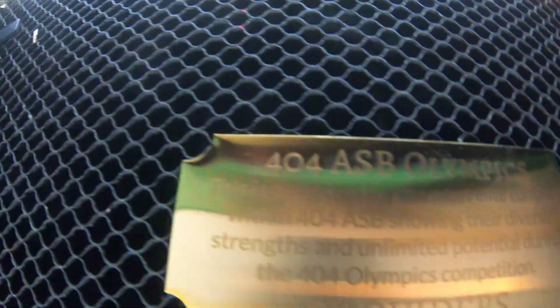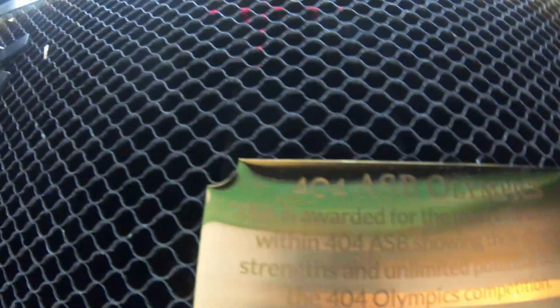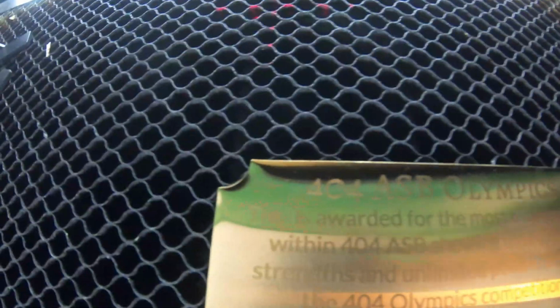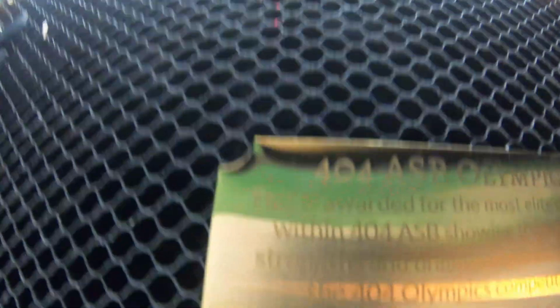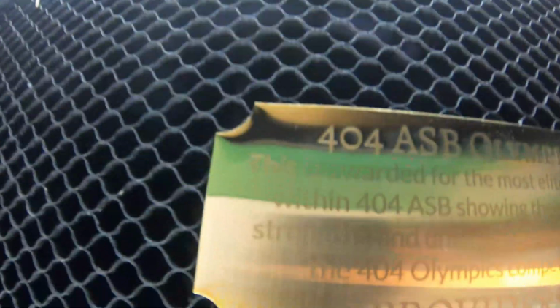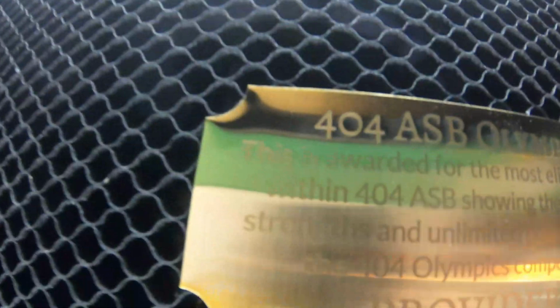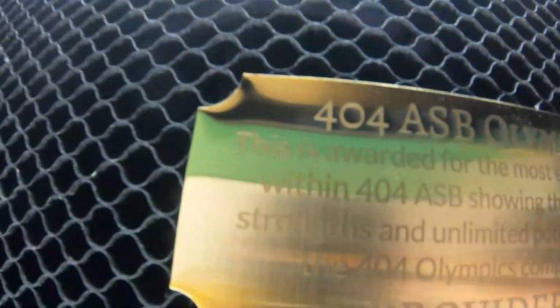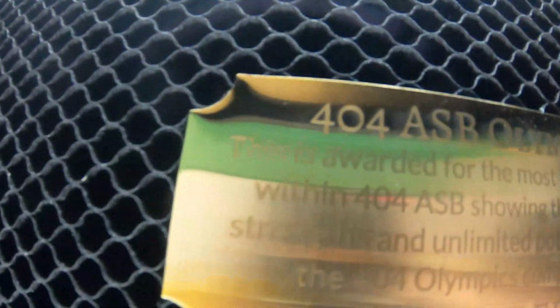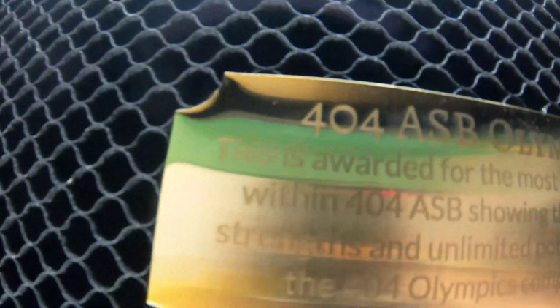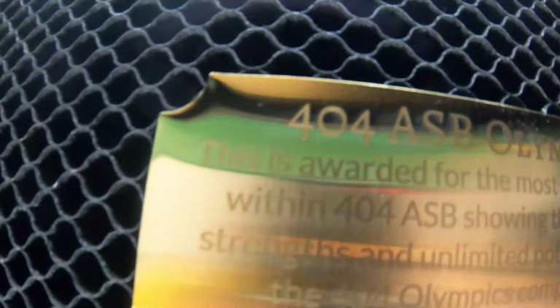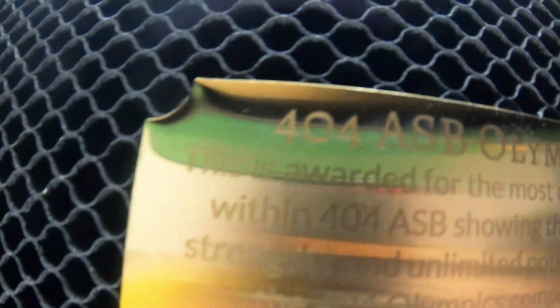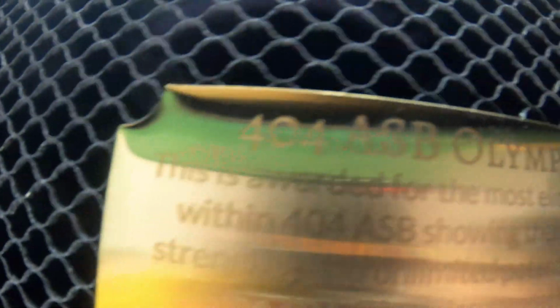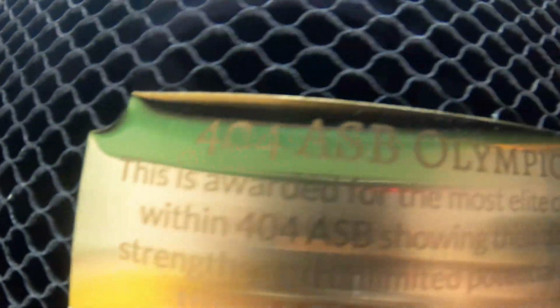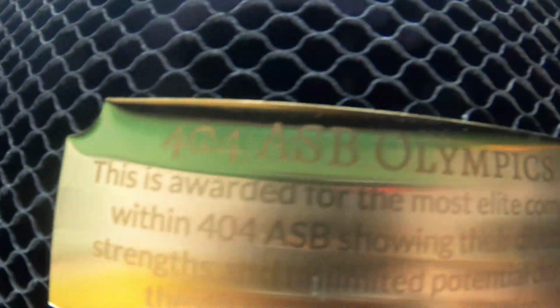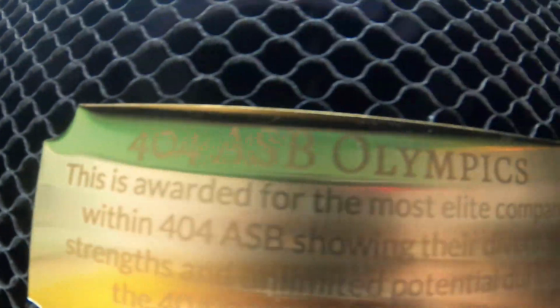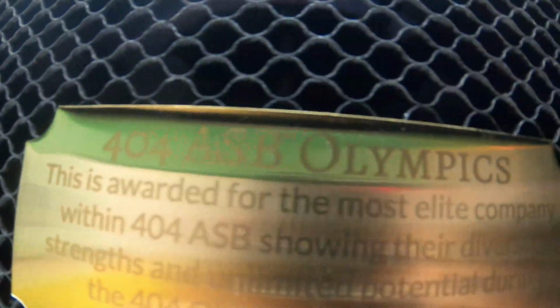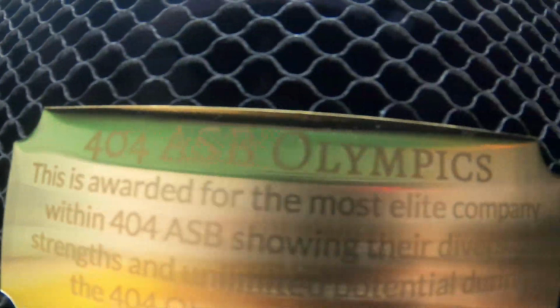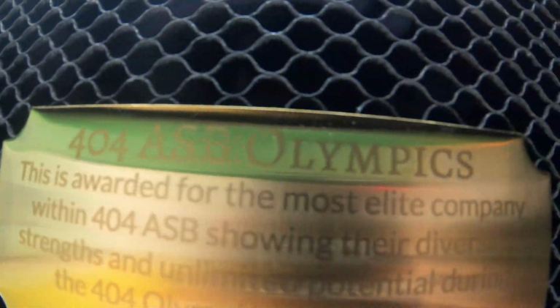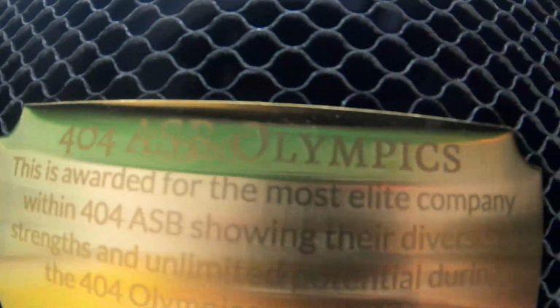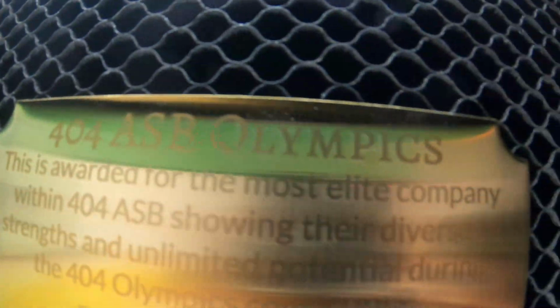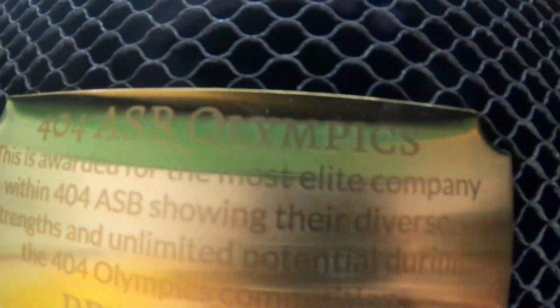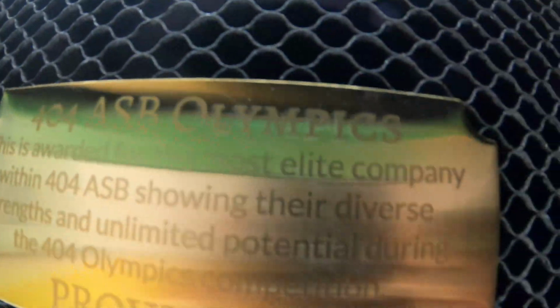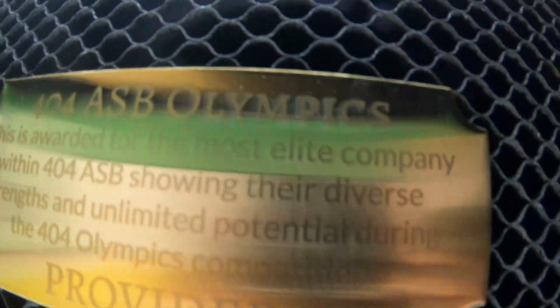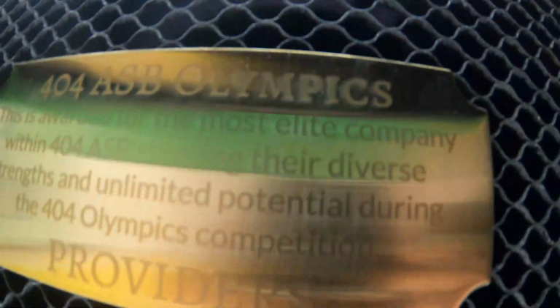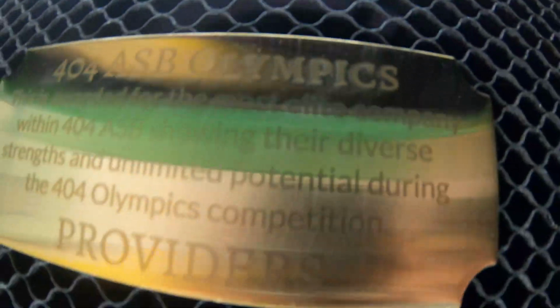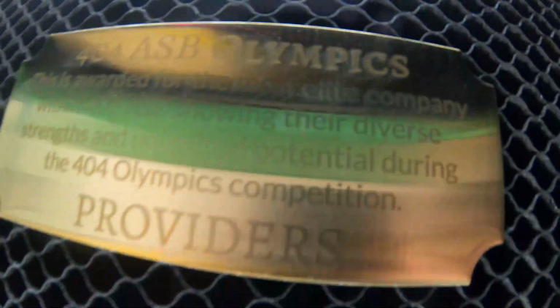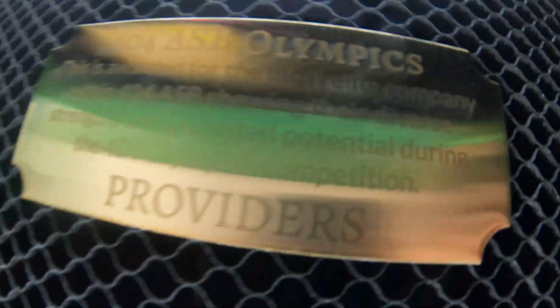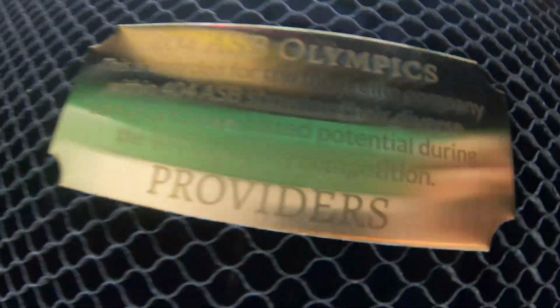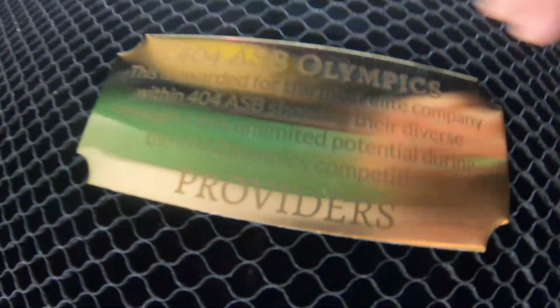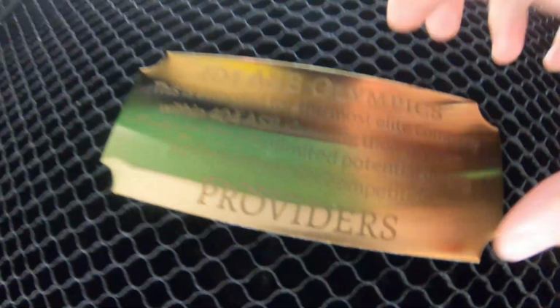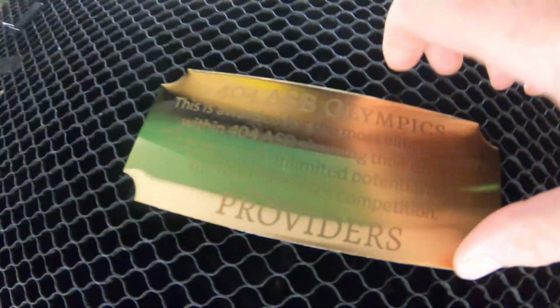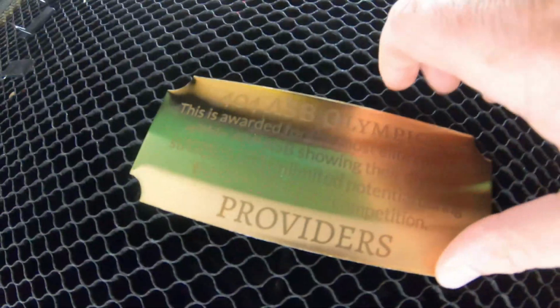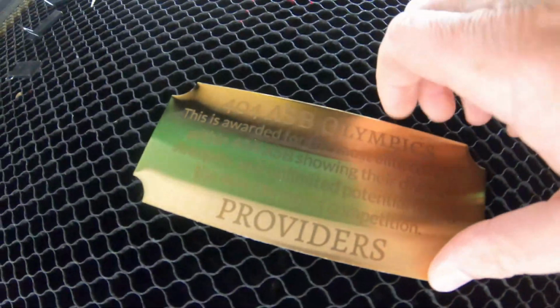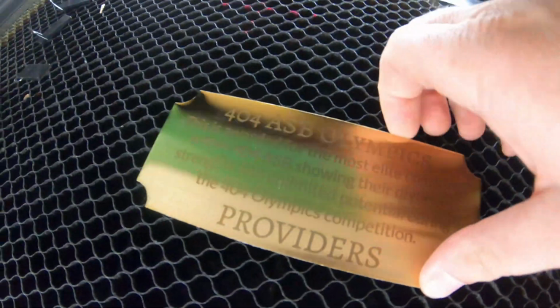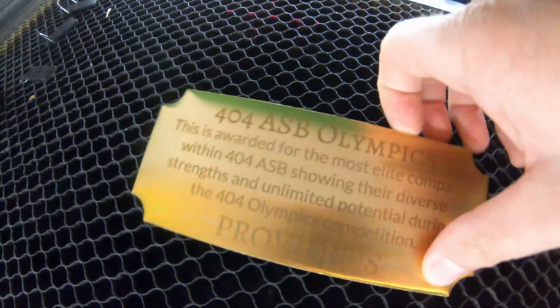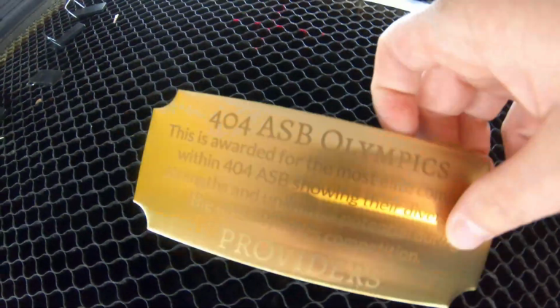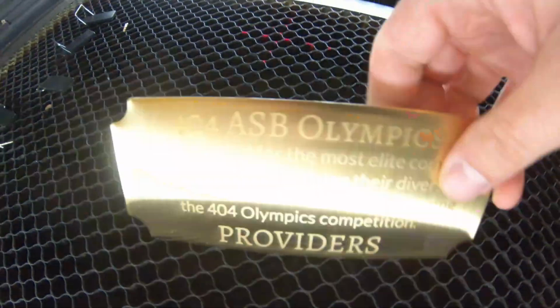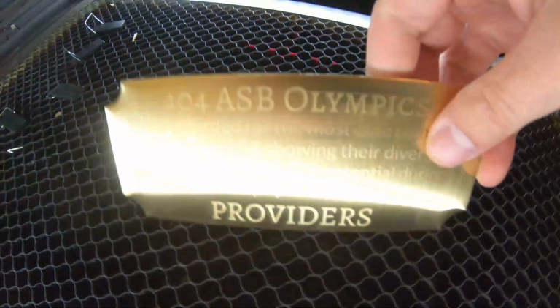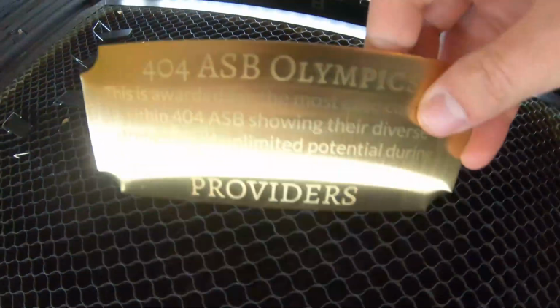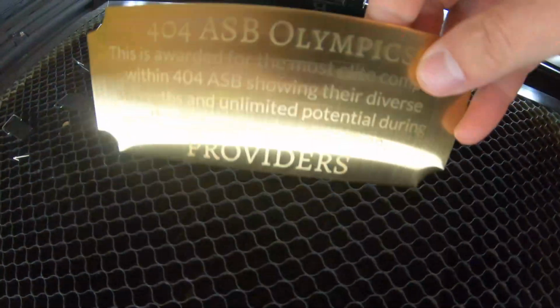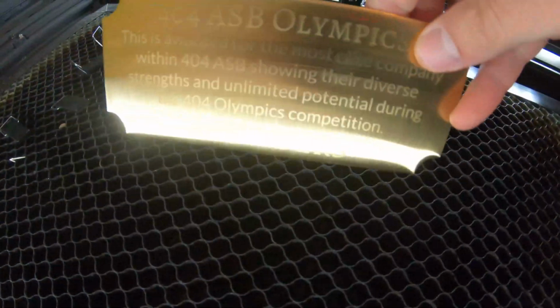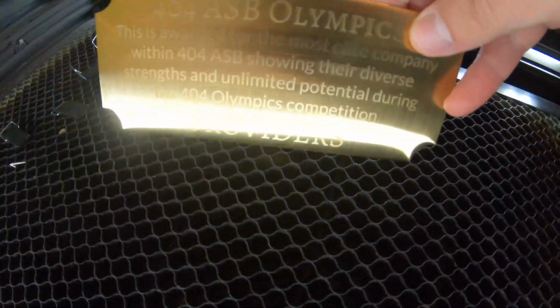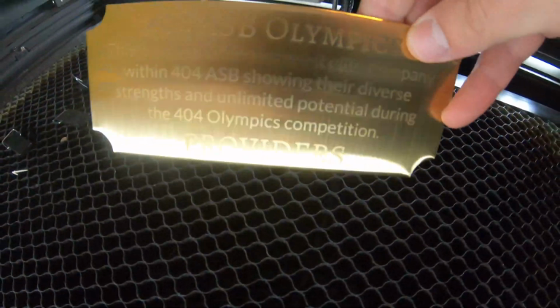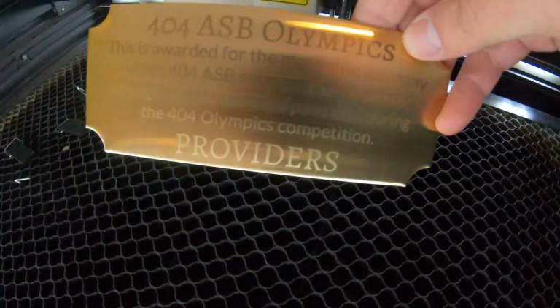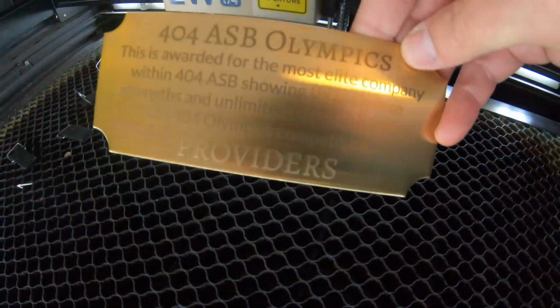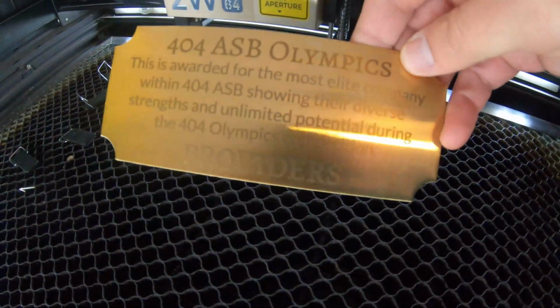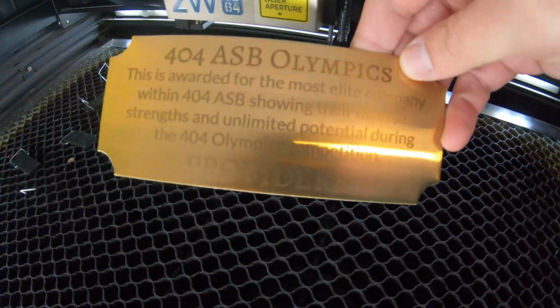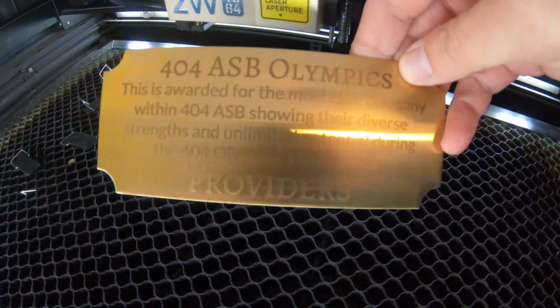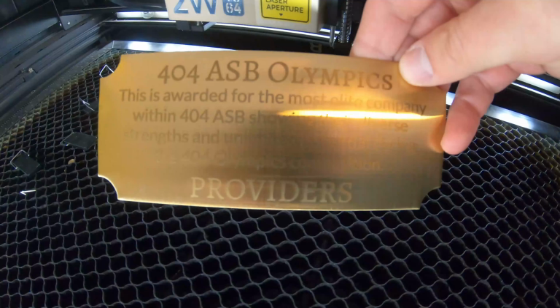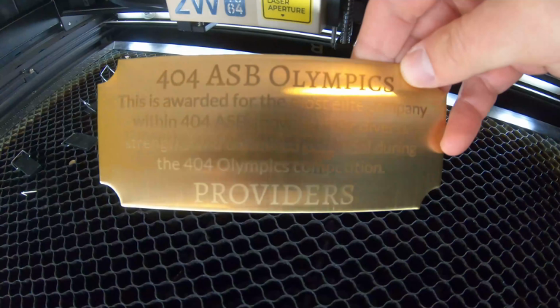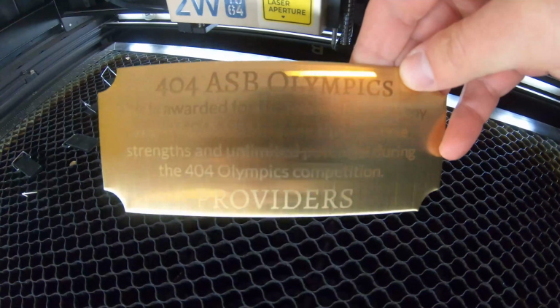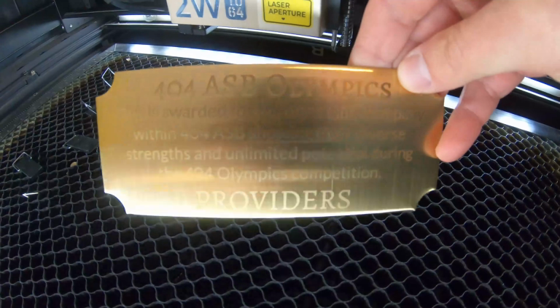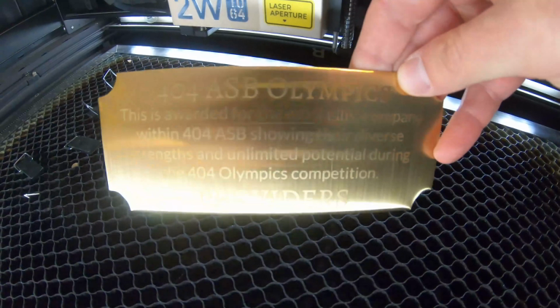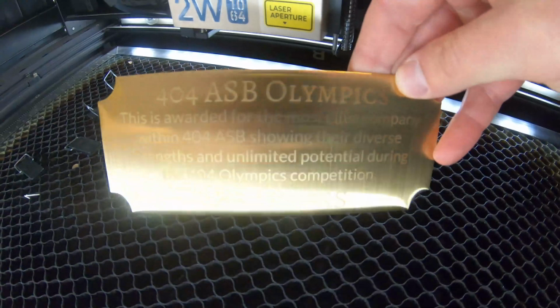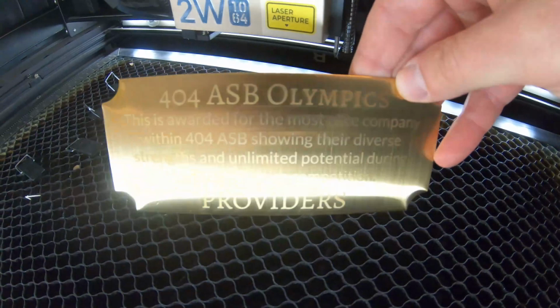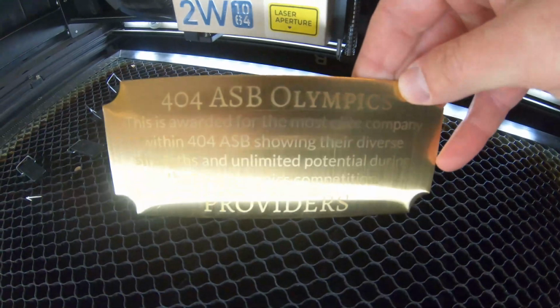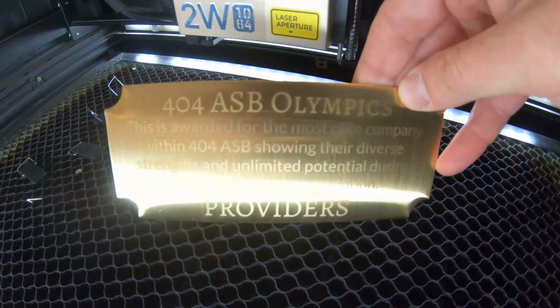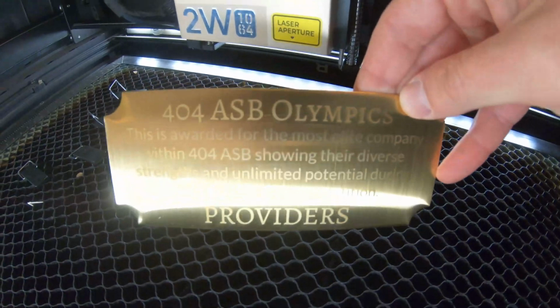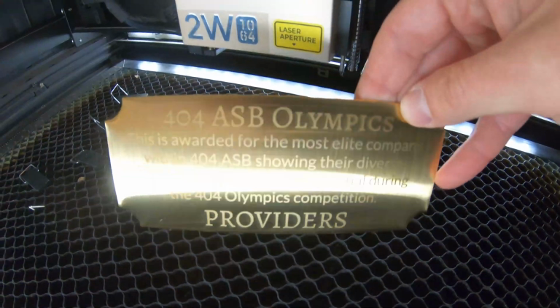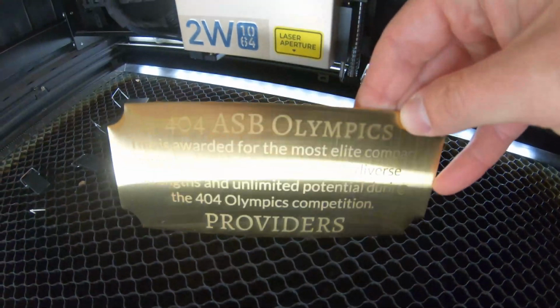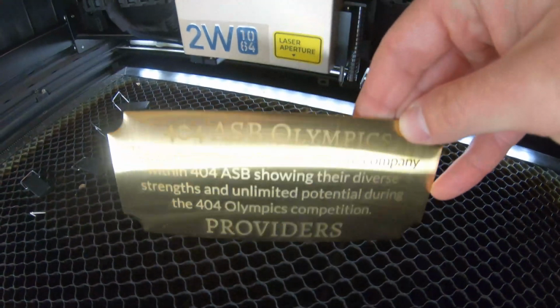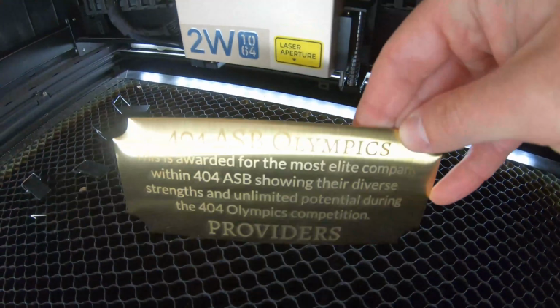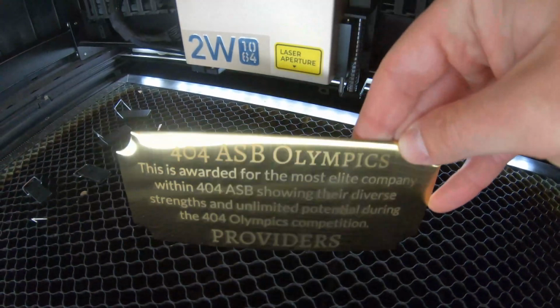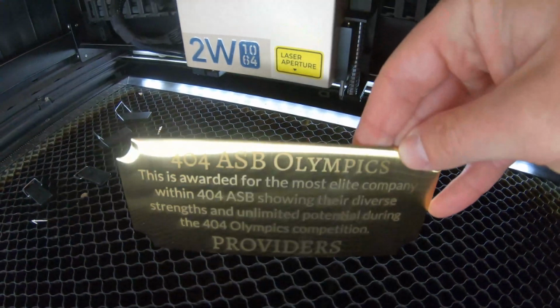I'm going to go ahead and do the engraving on this side.